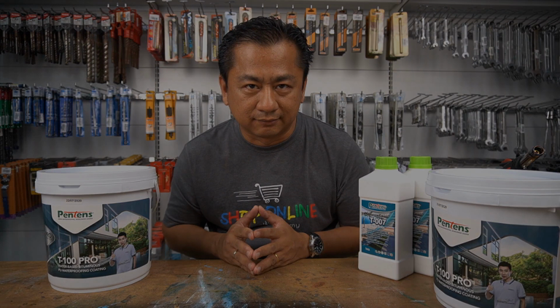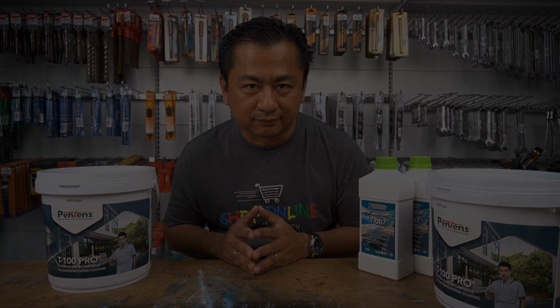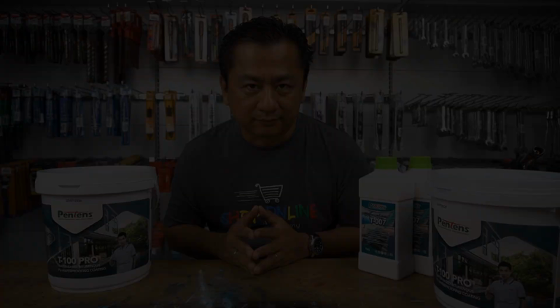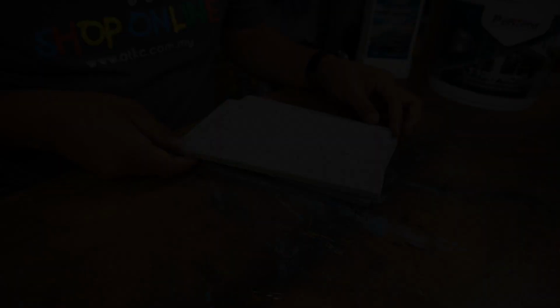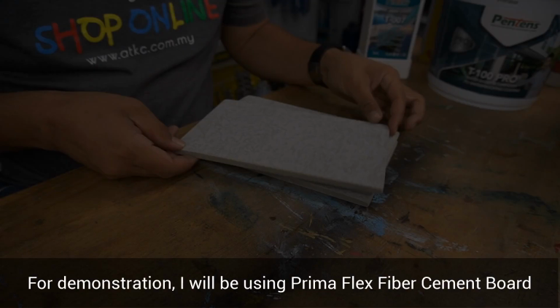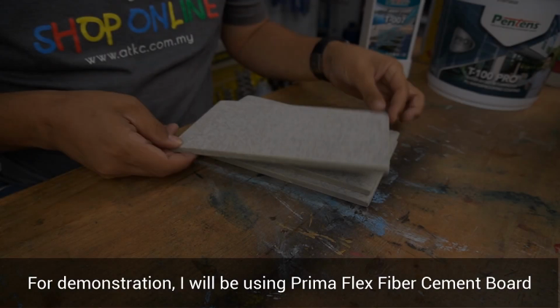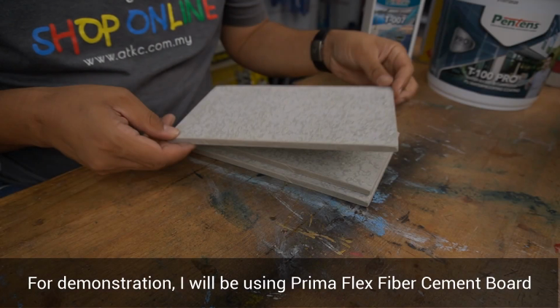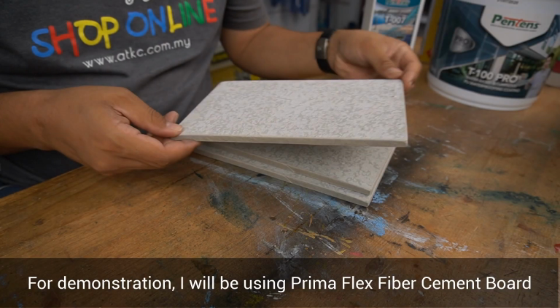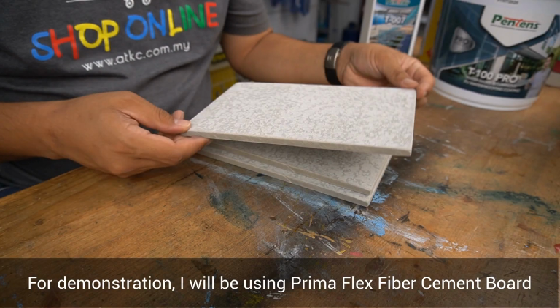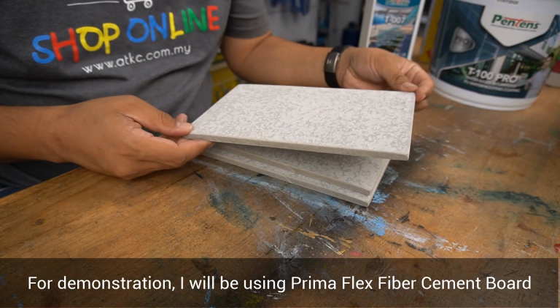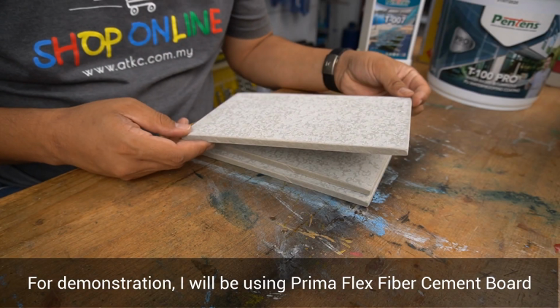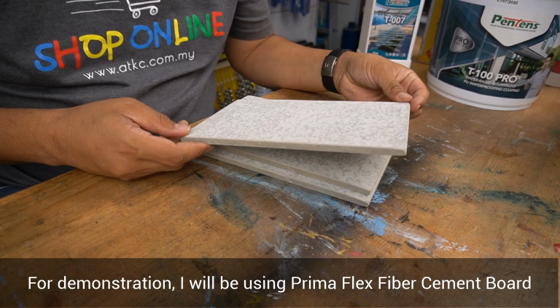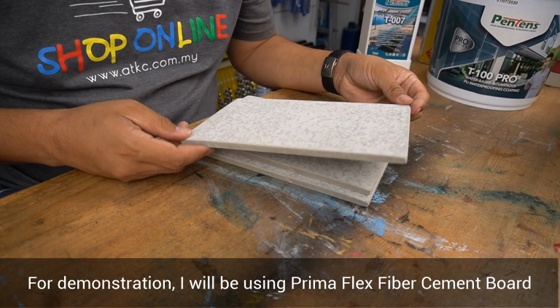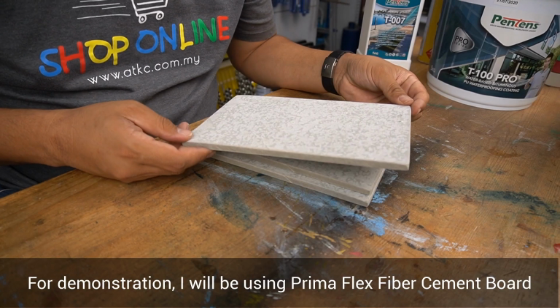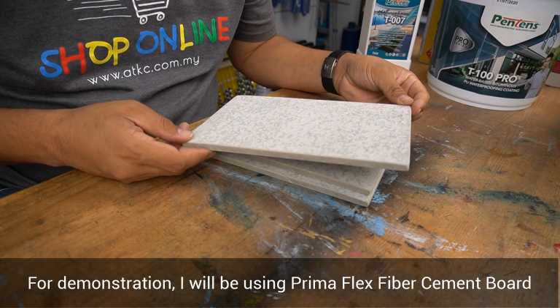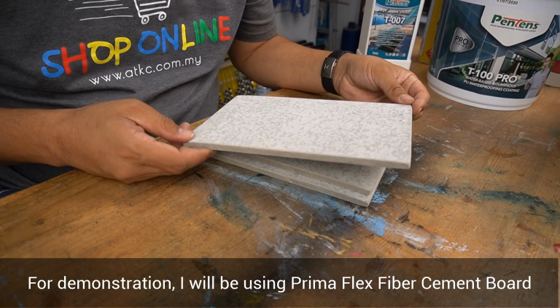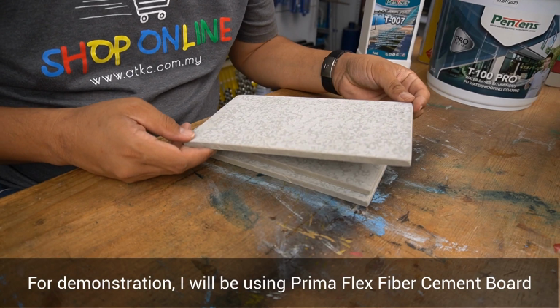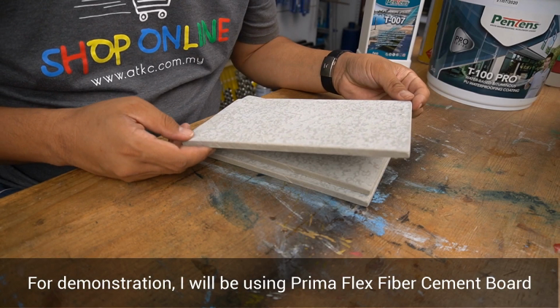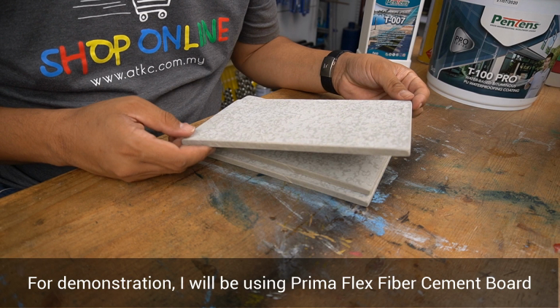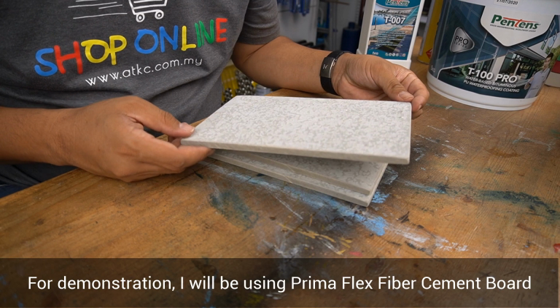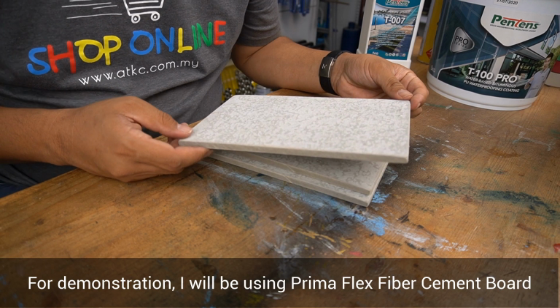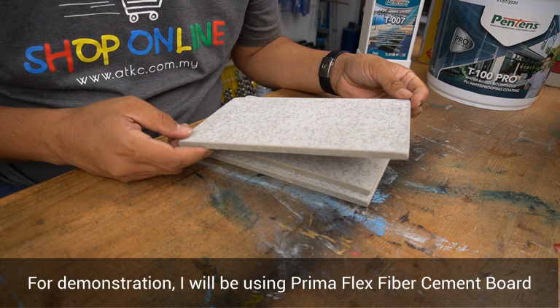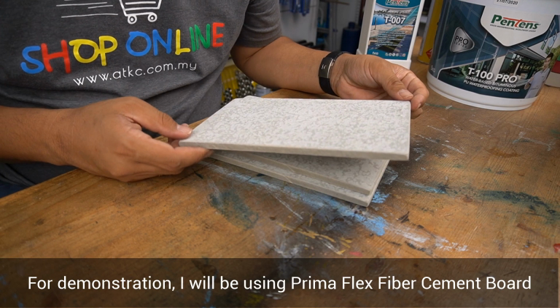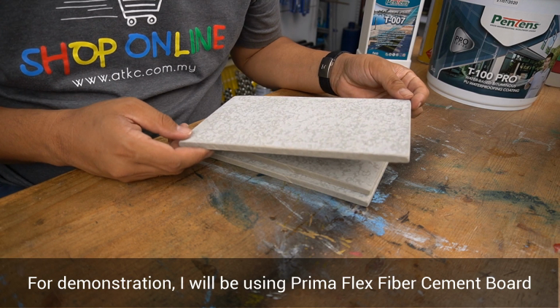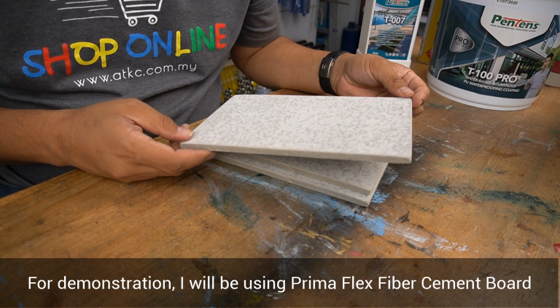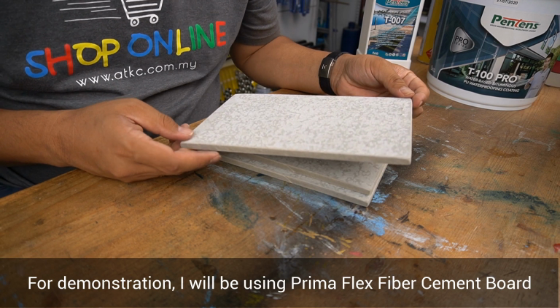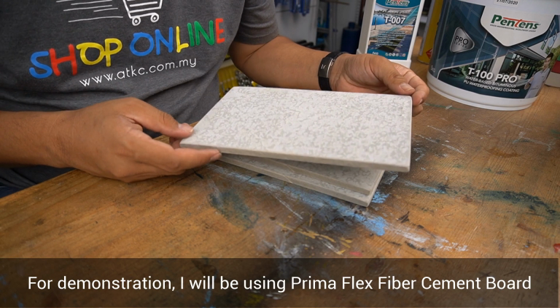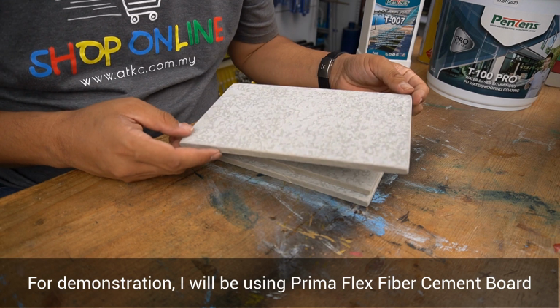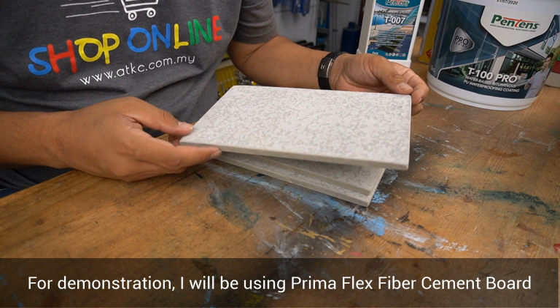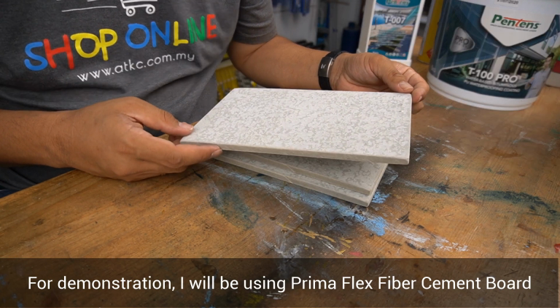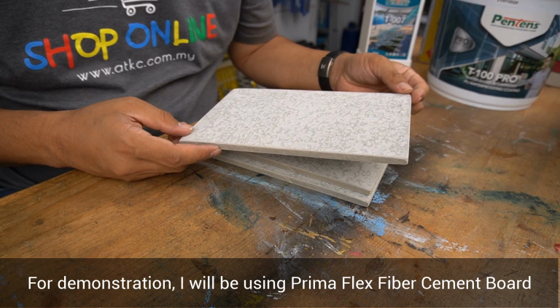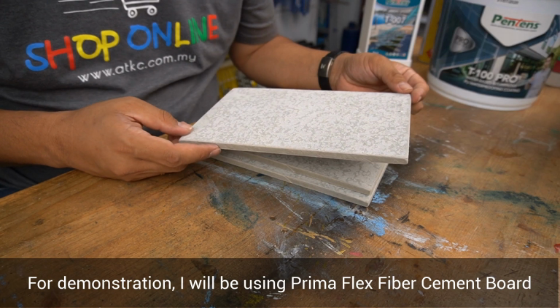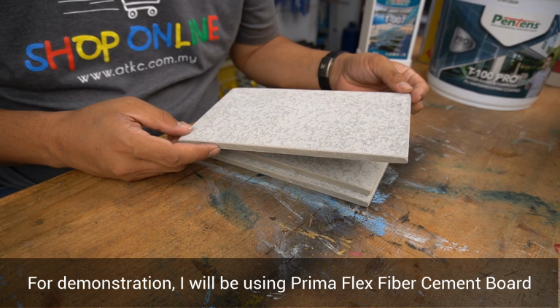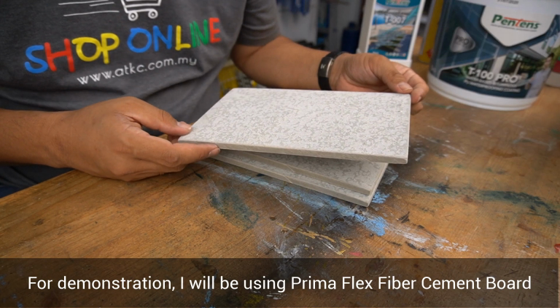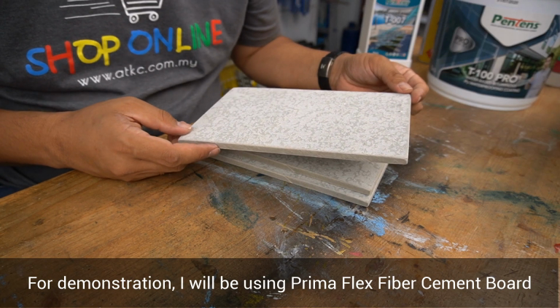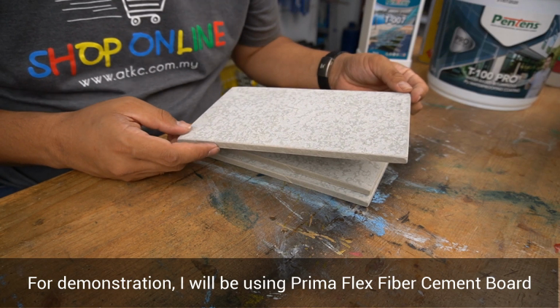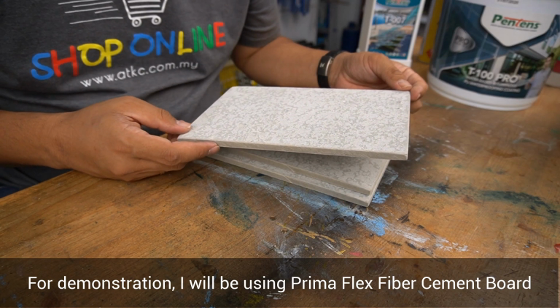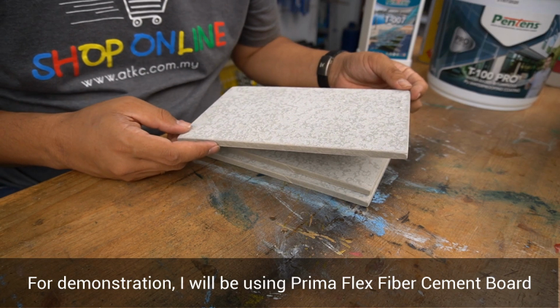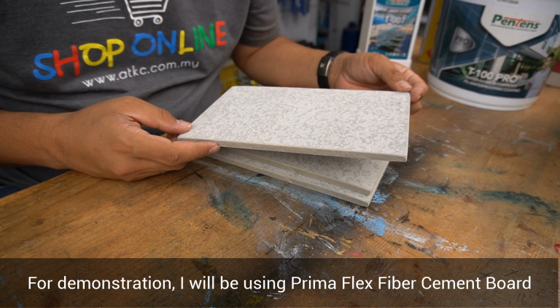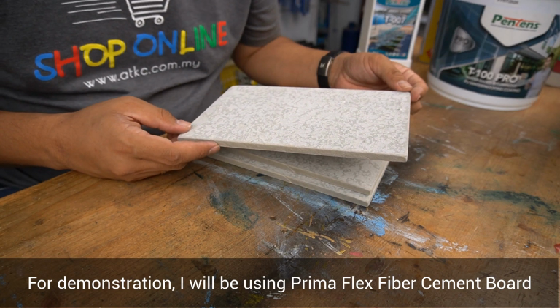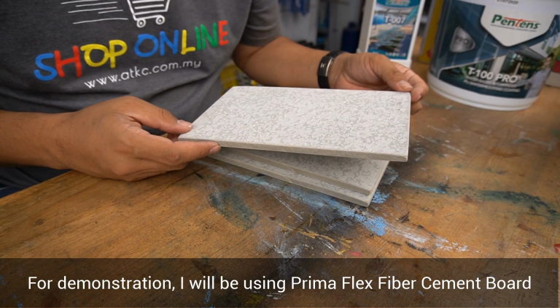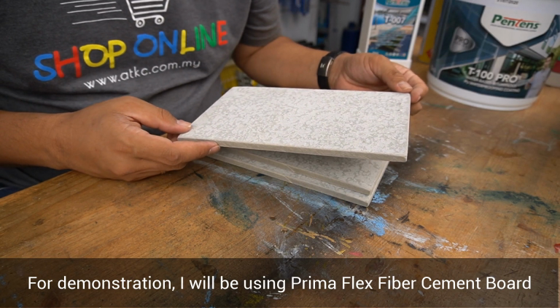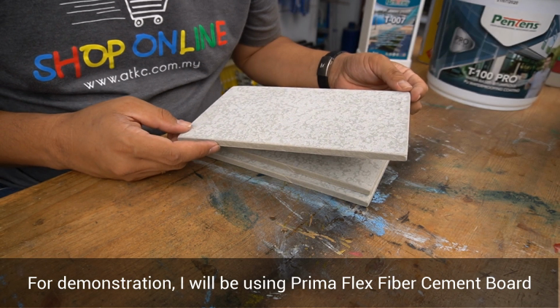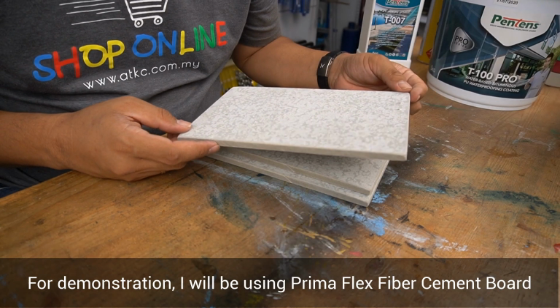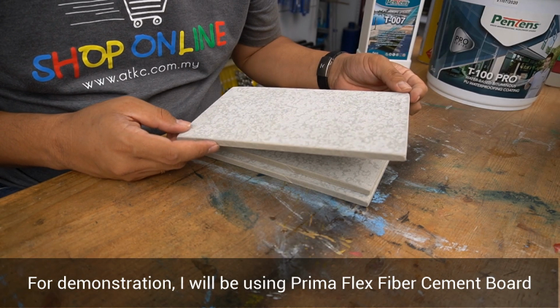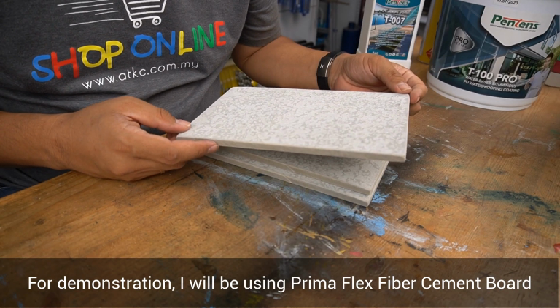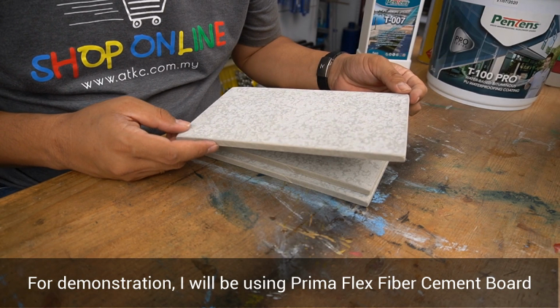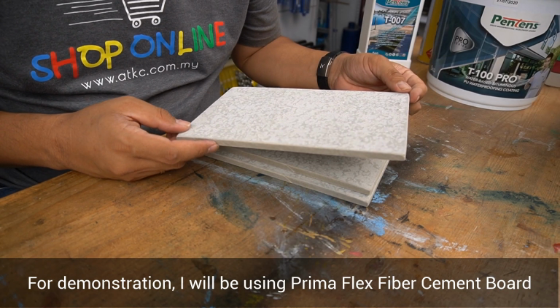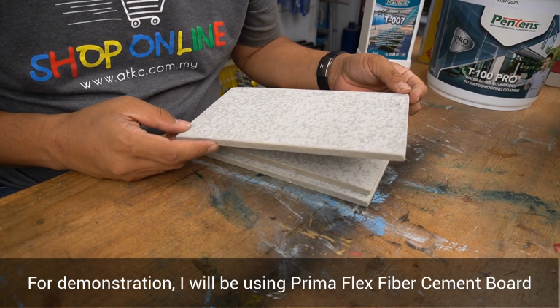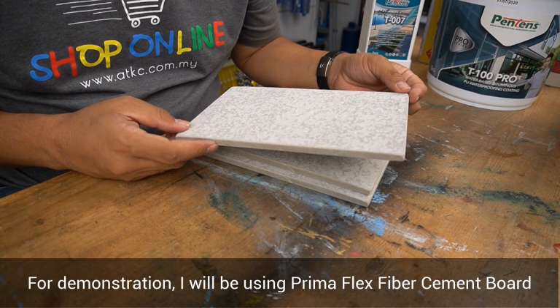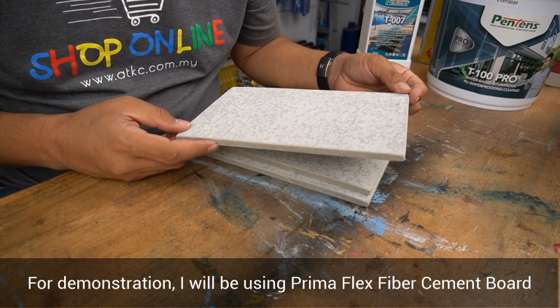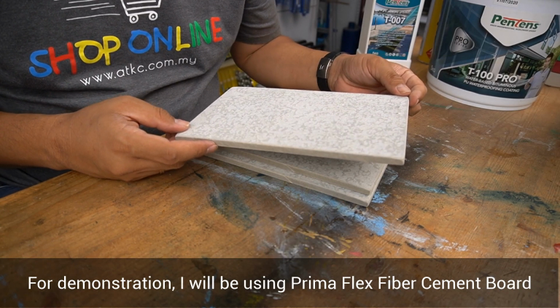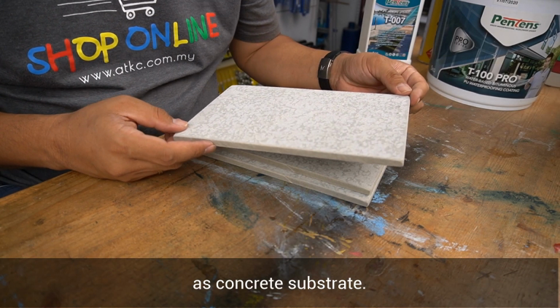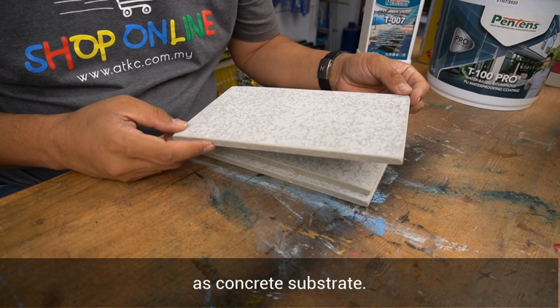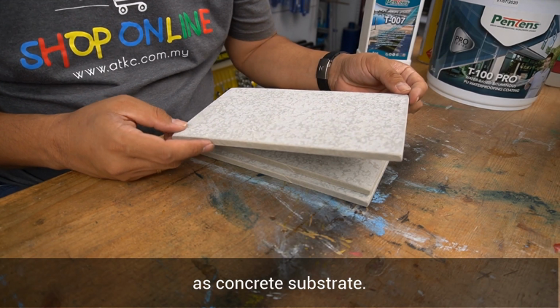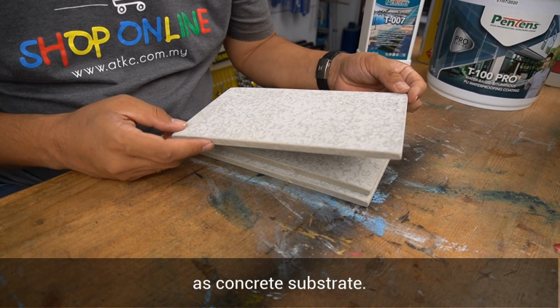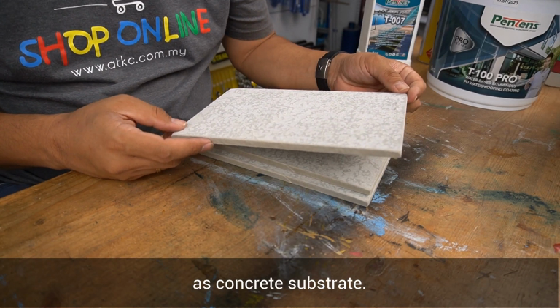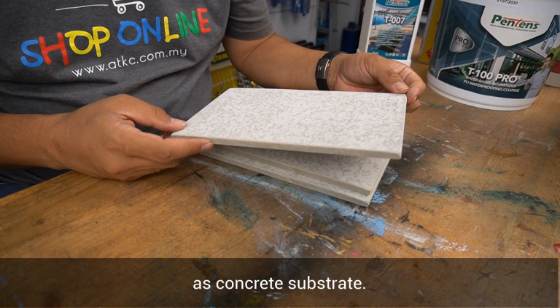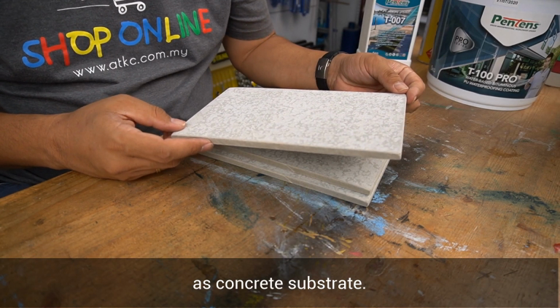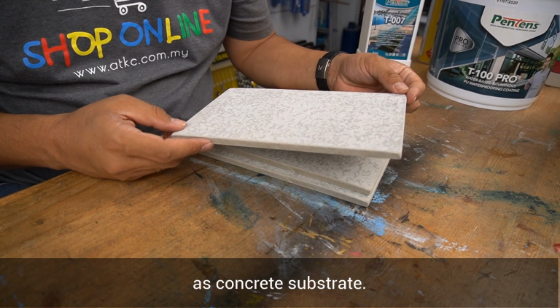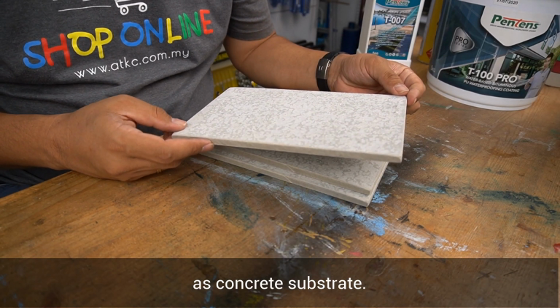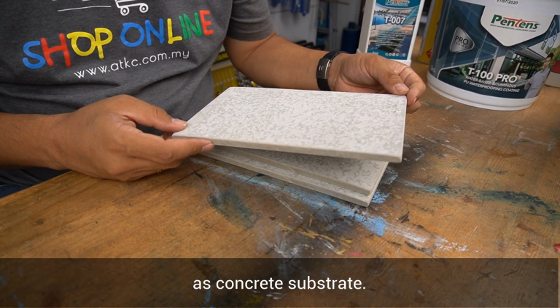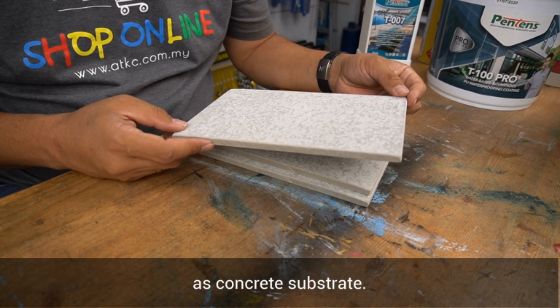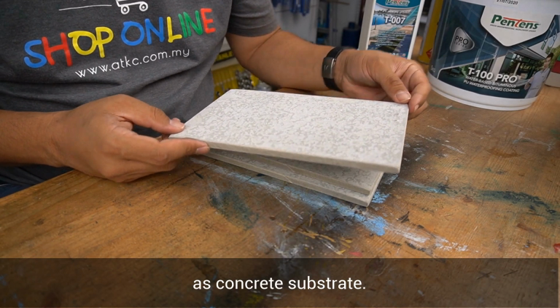For demonstration, I'll be using PrimaFlex fiber cement board as the concrete substrate.